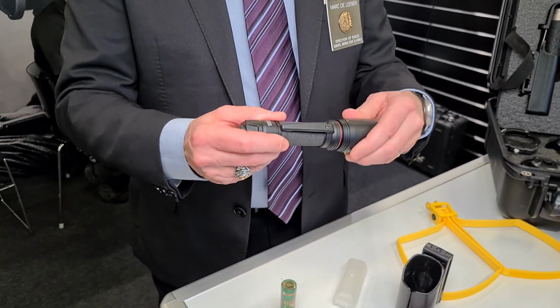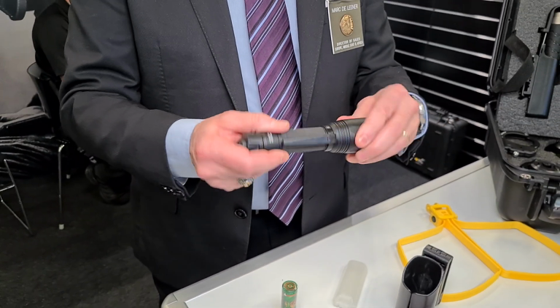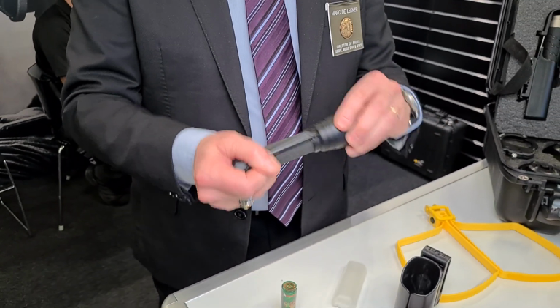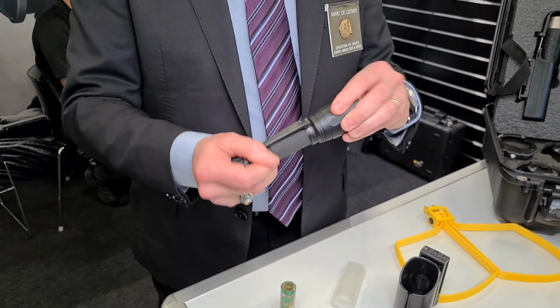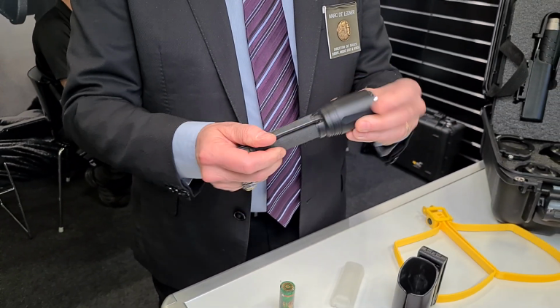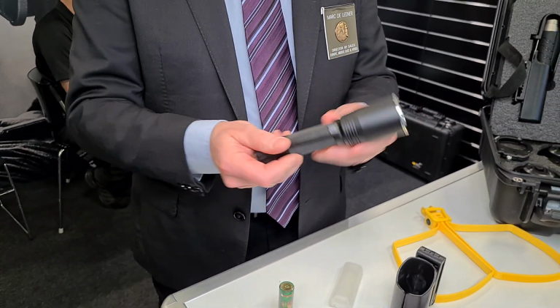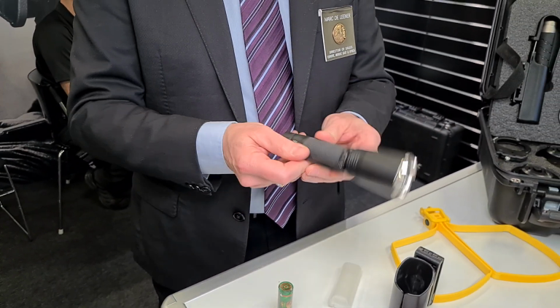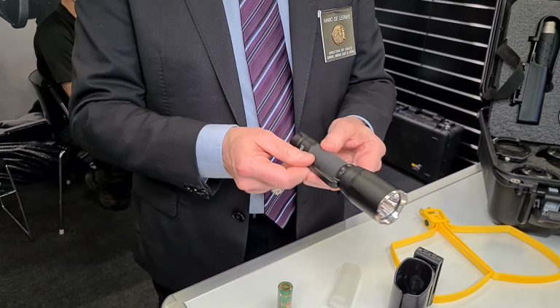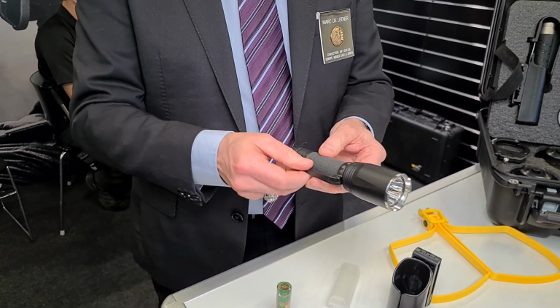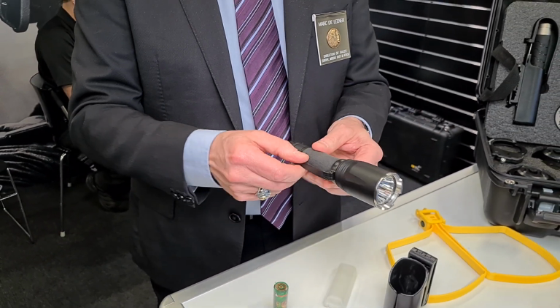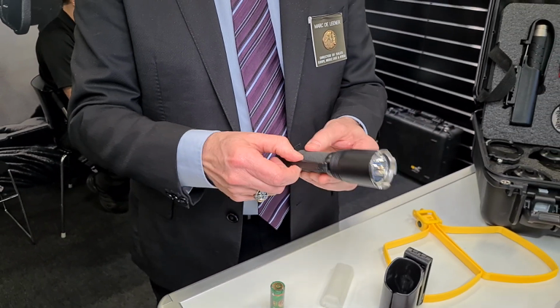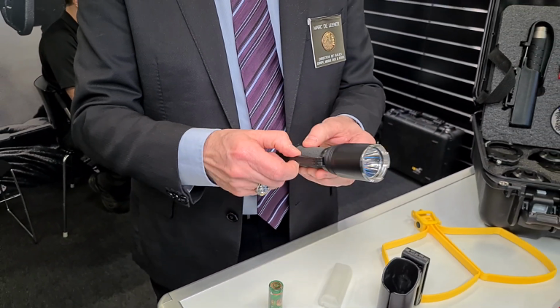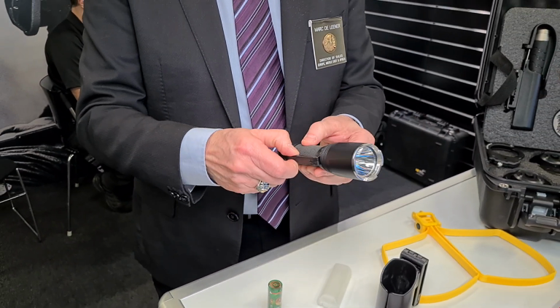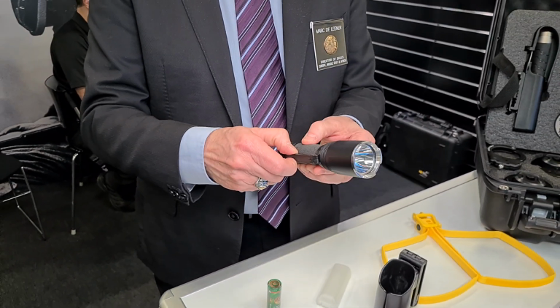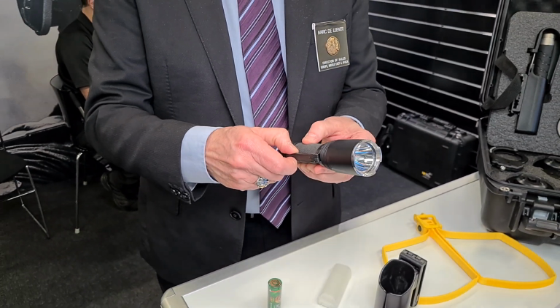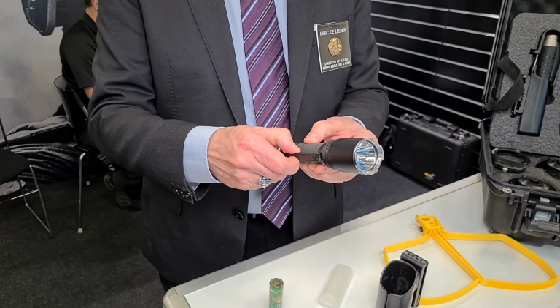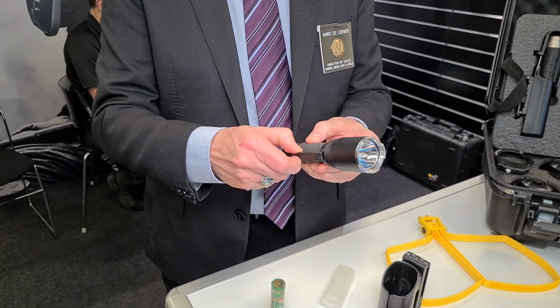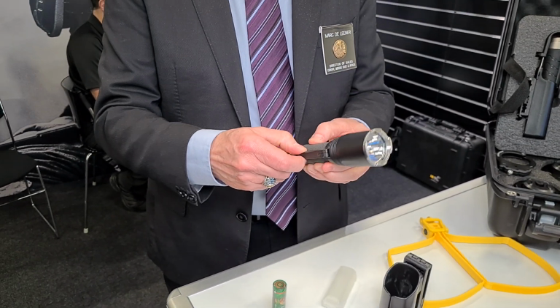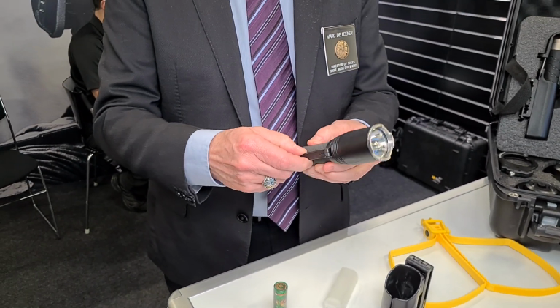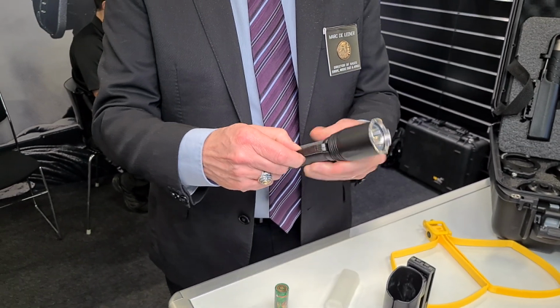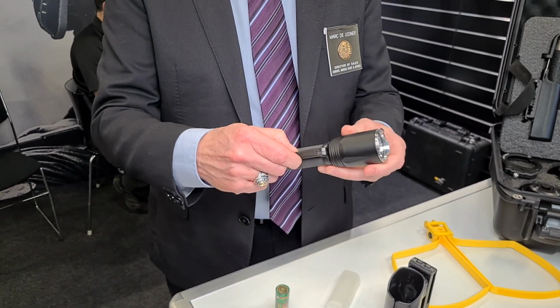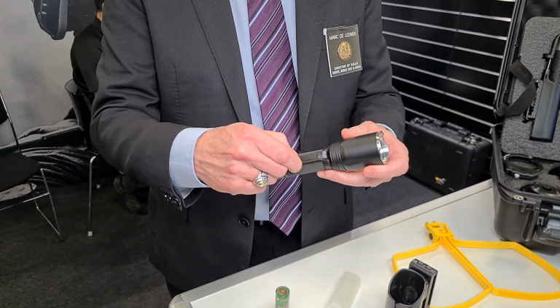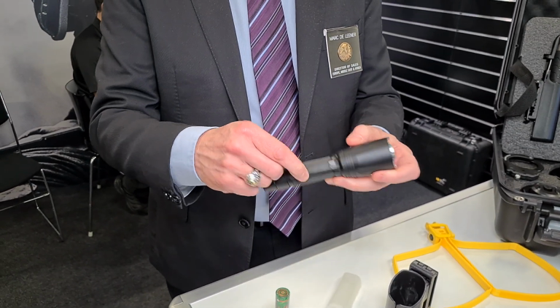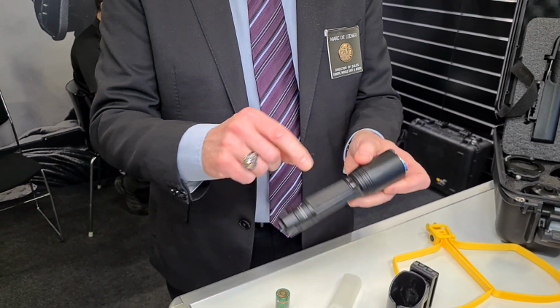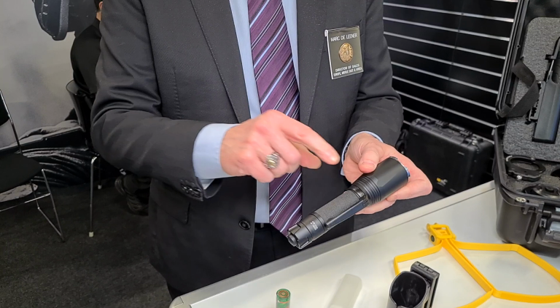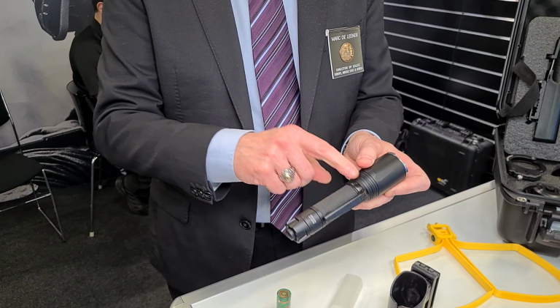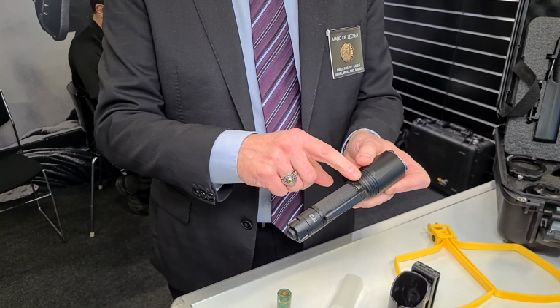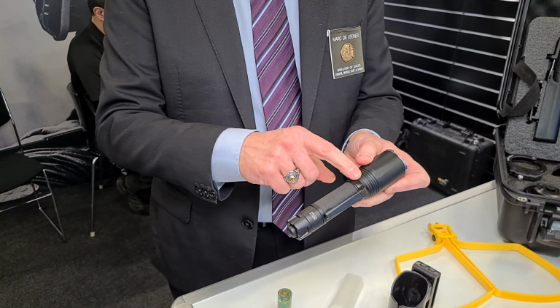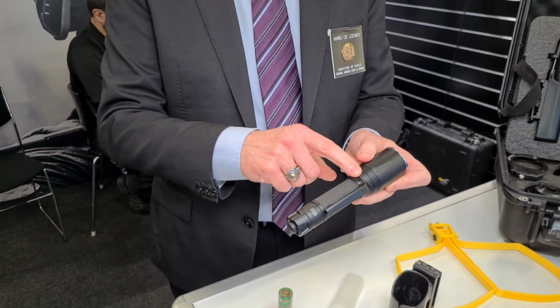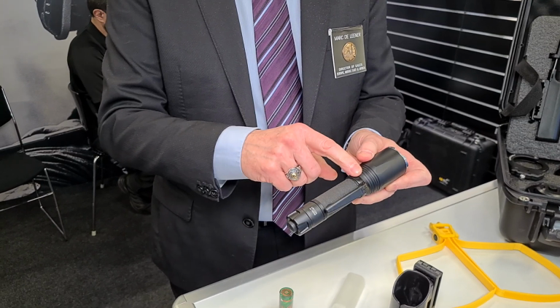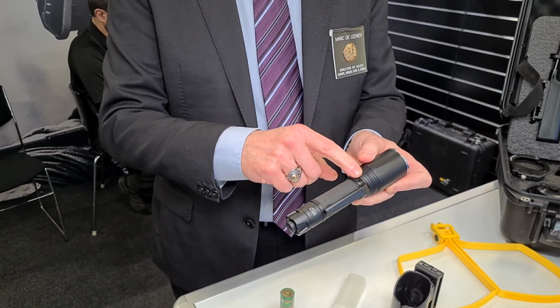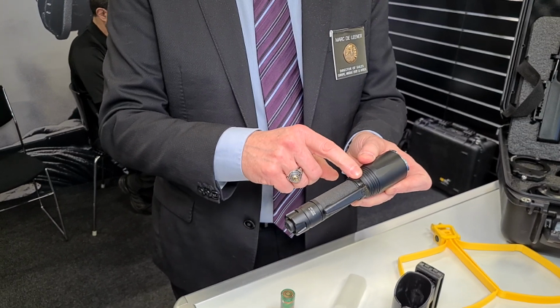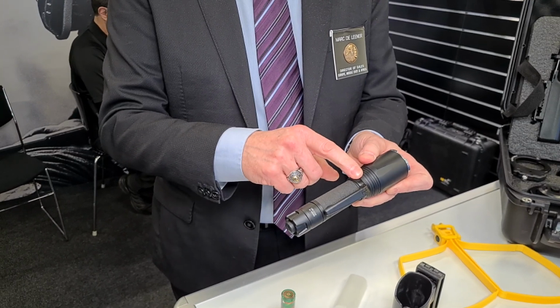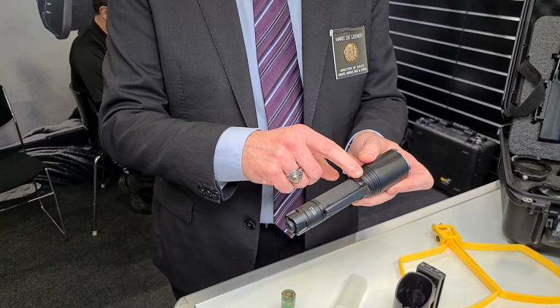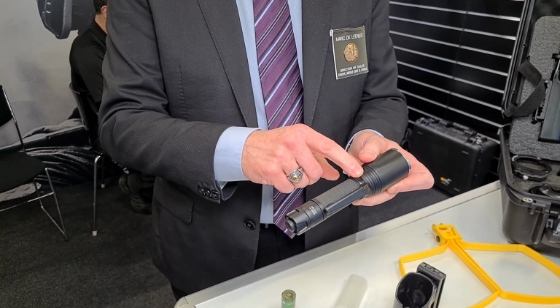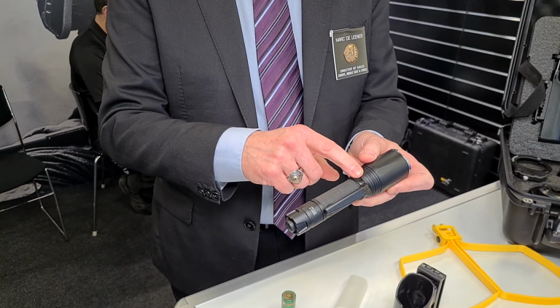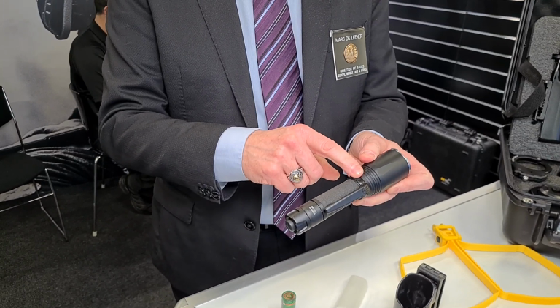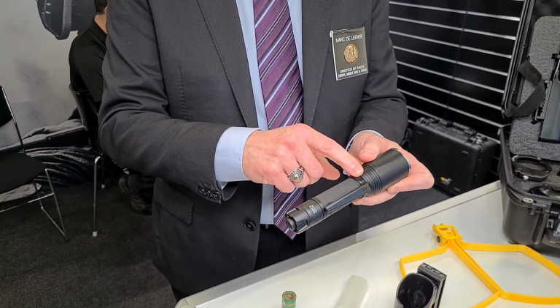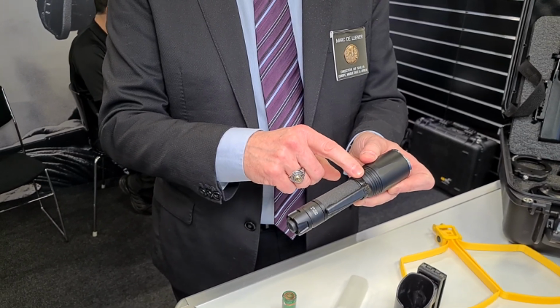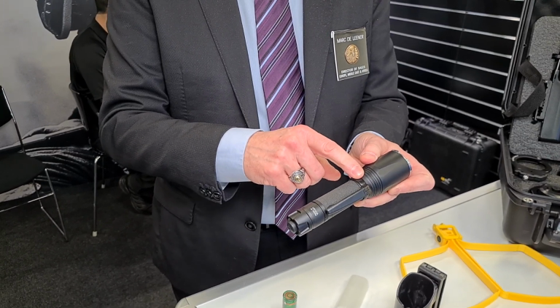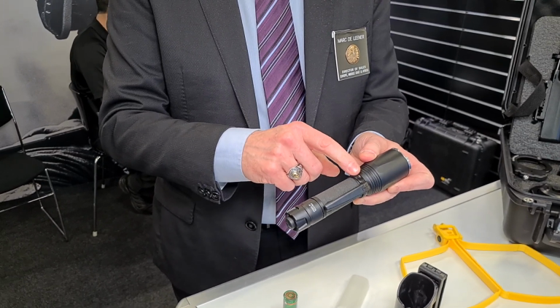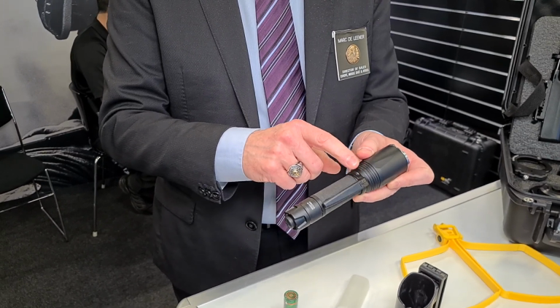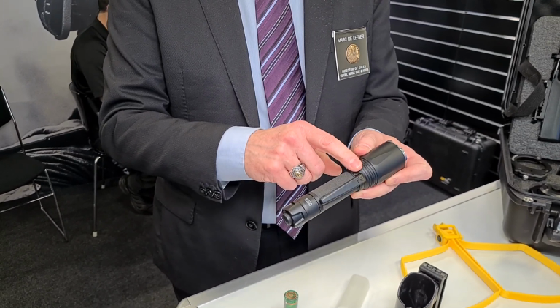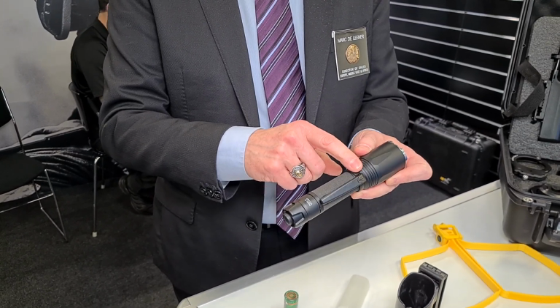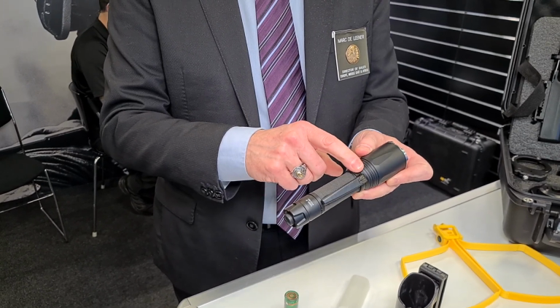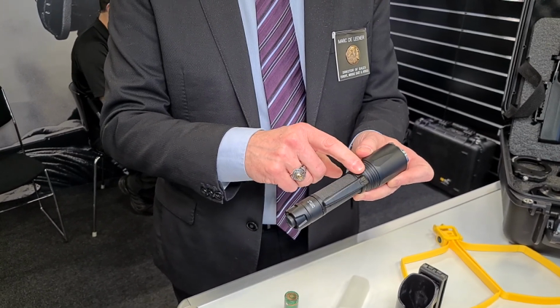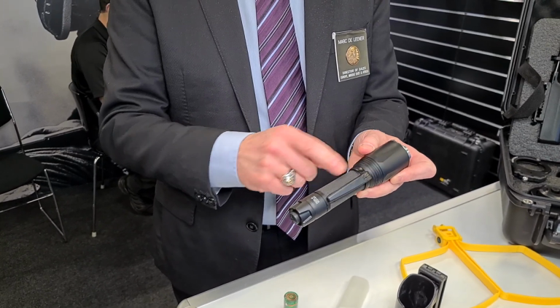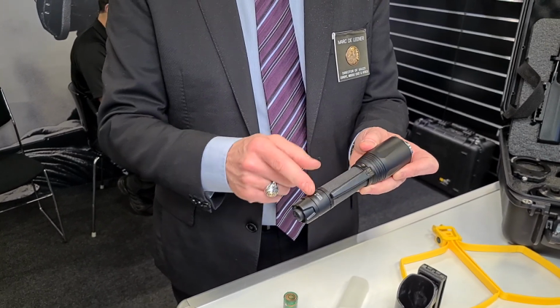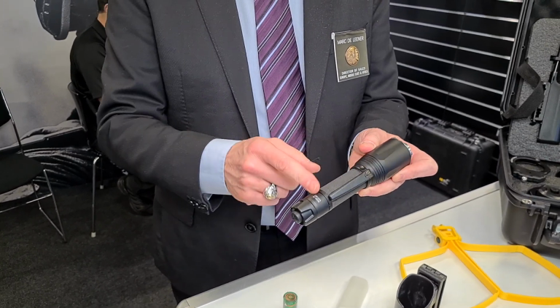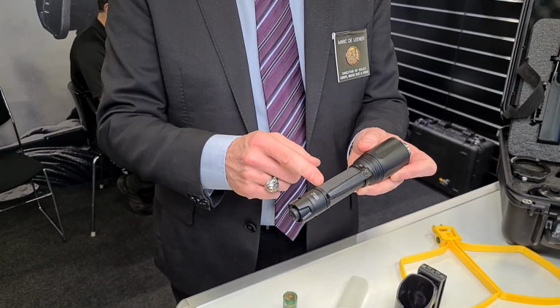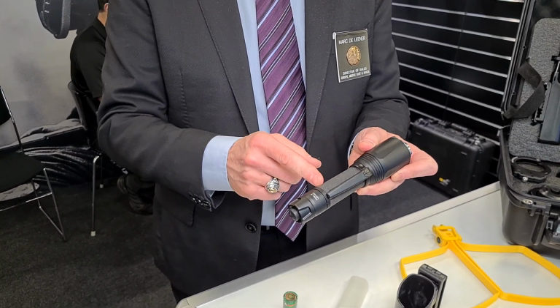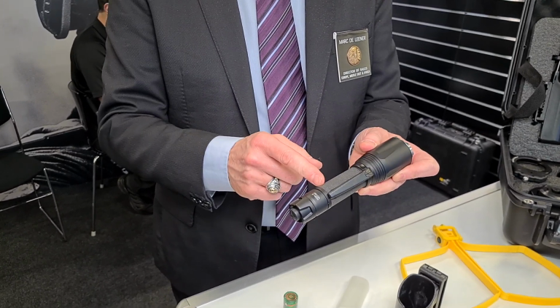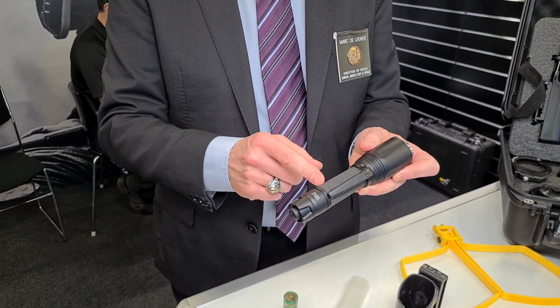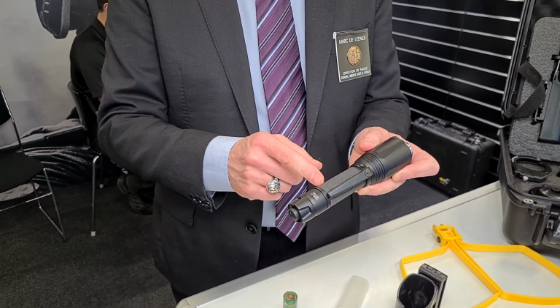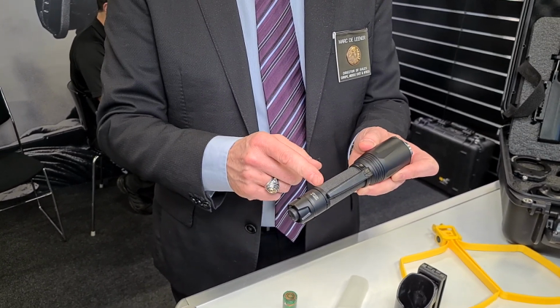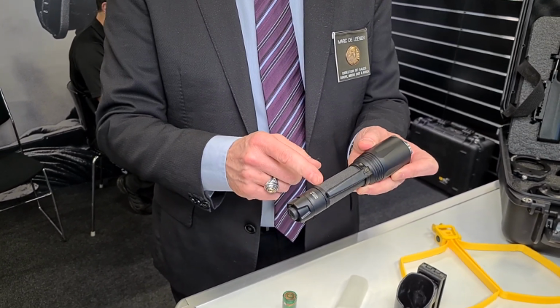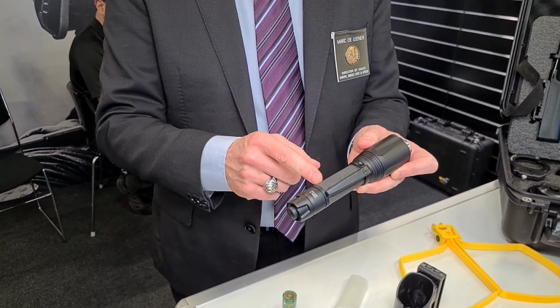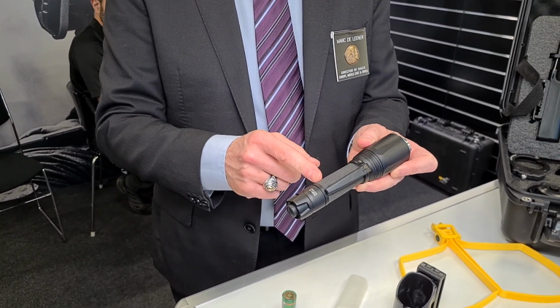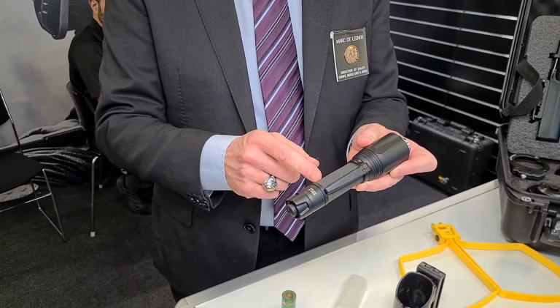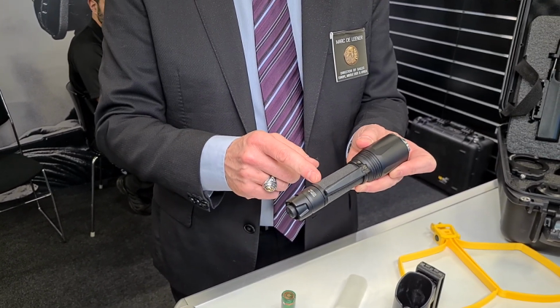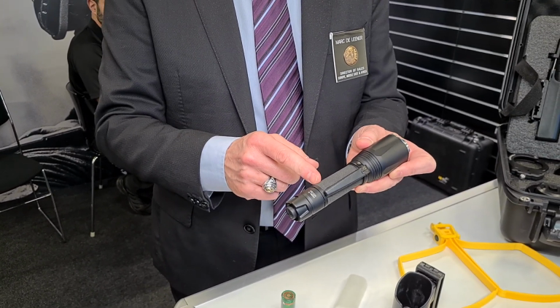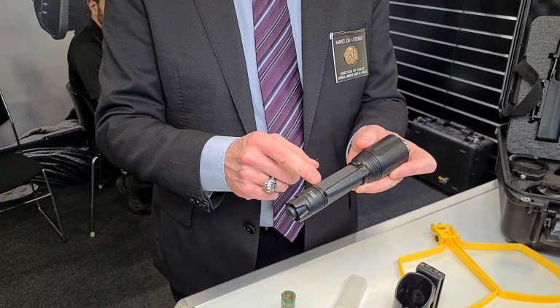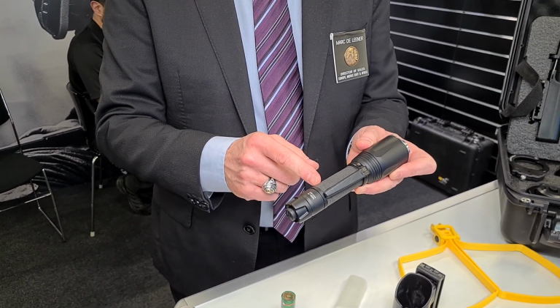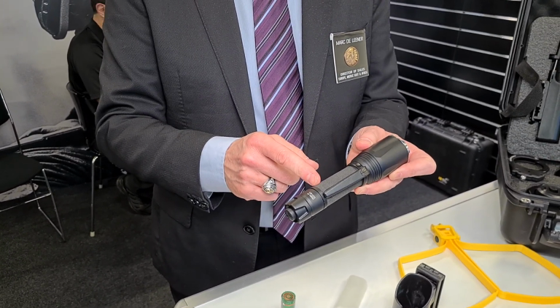We have a clip. You can change the position of the clip — on the top, on the back side of the flashlight.